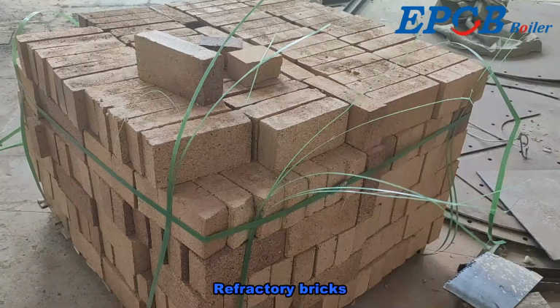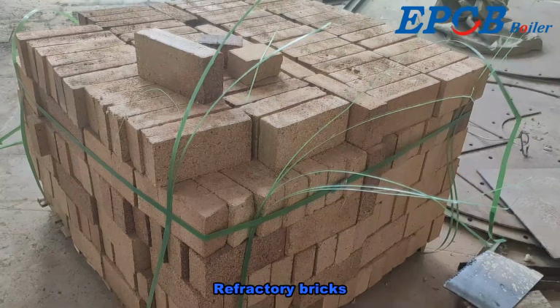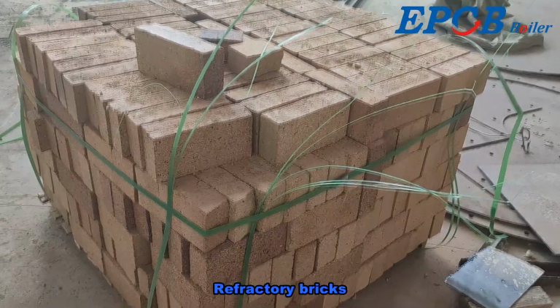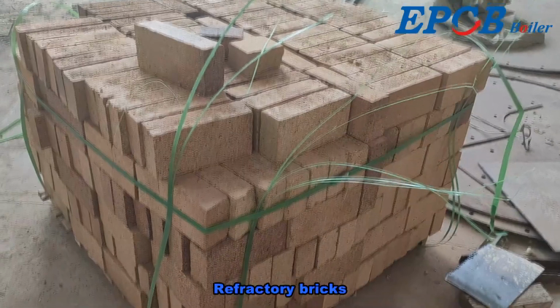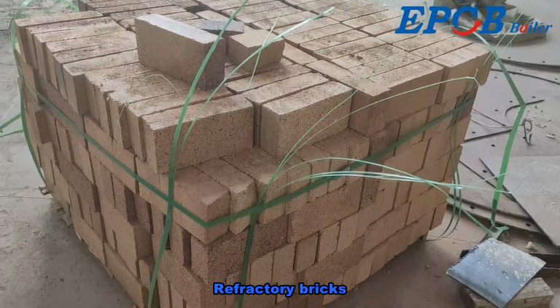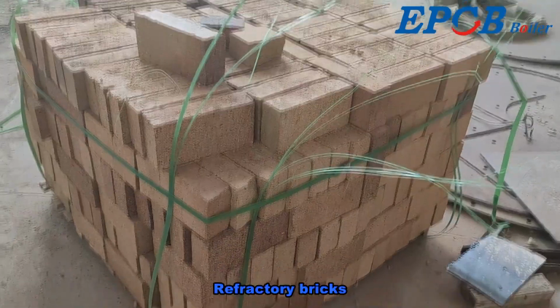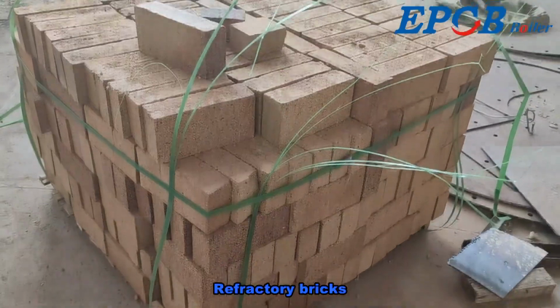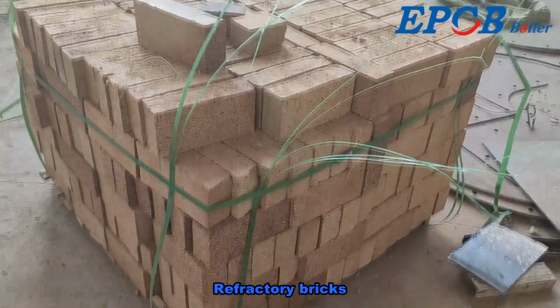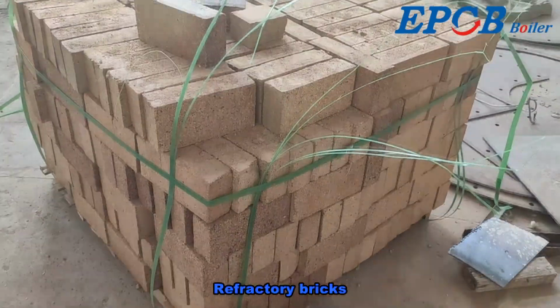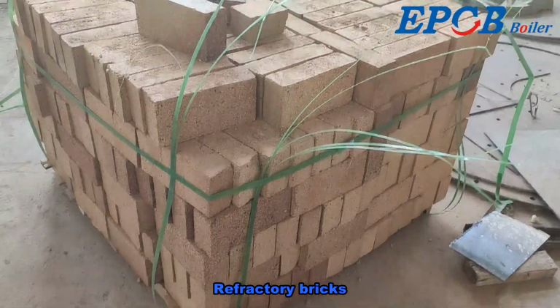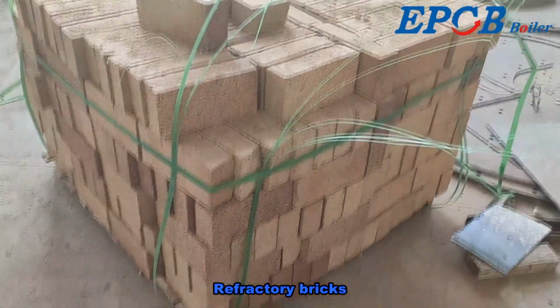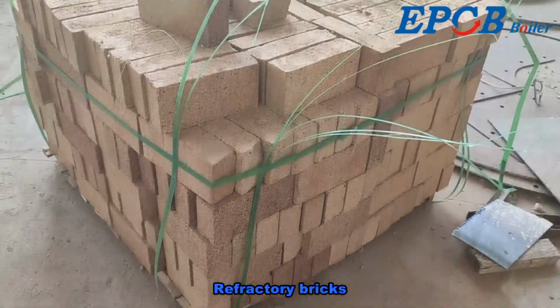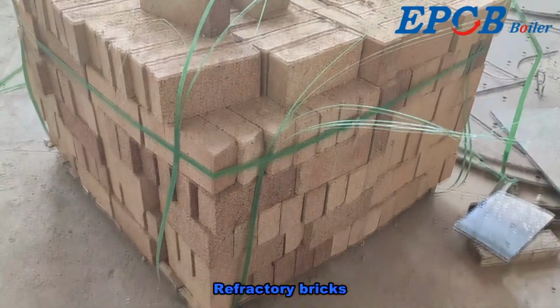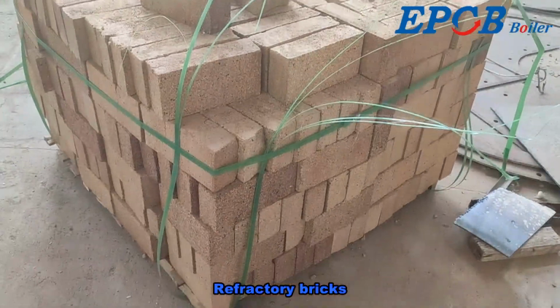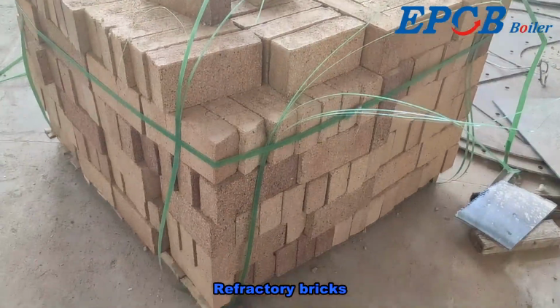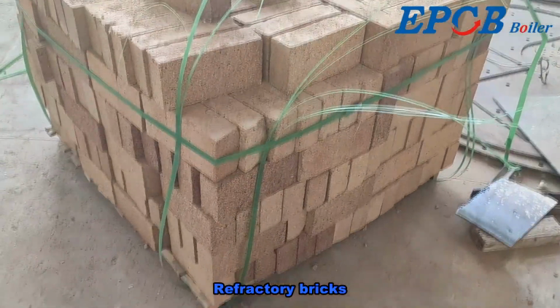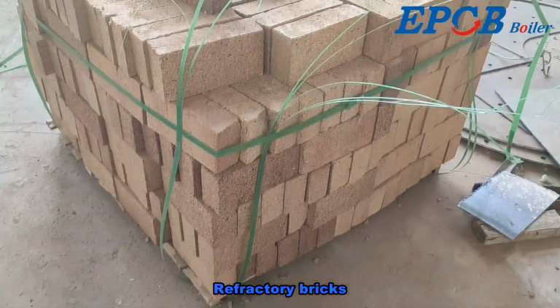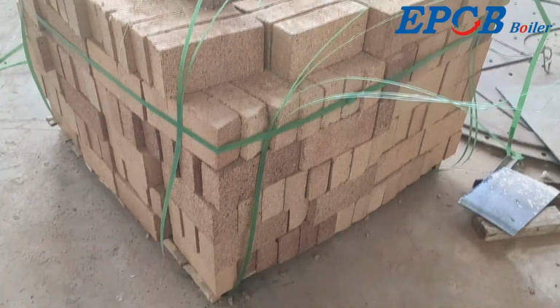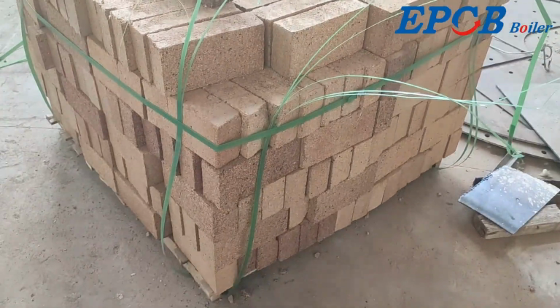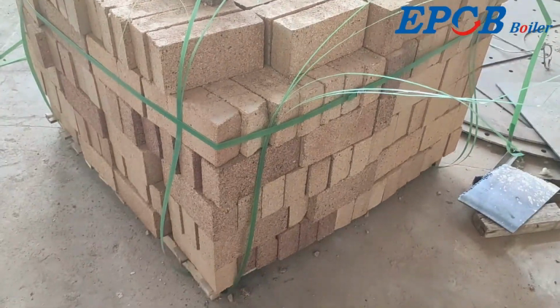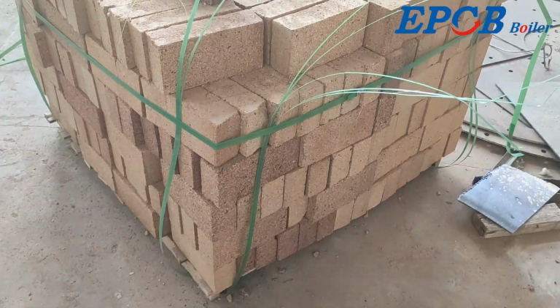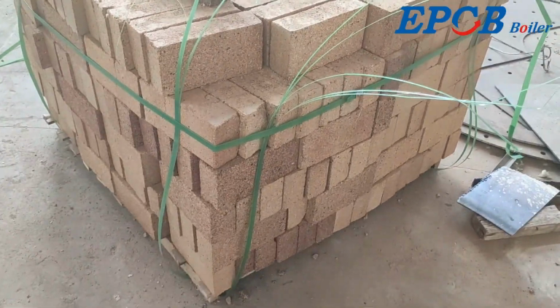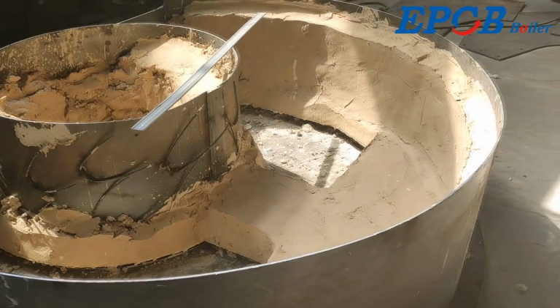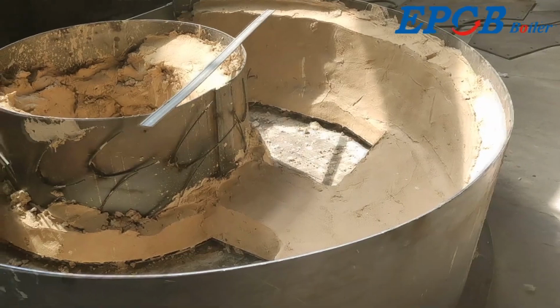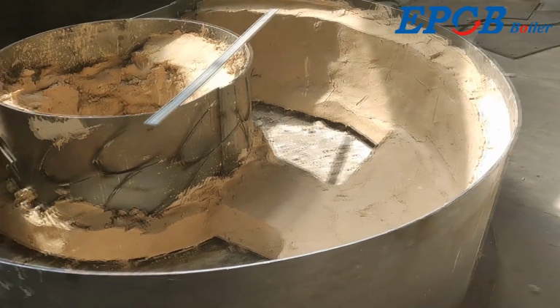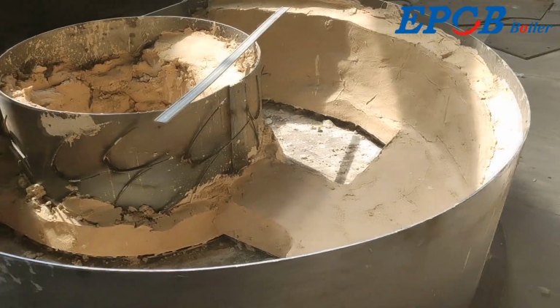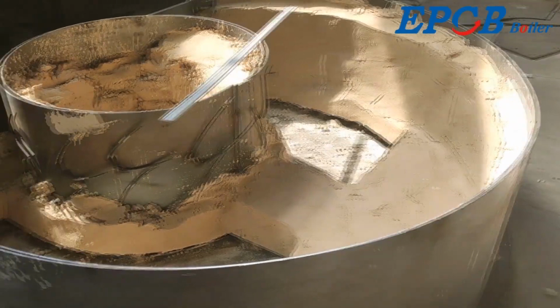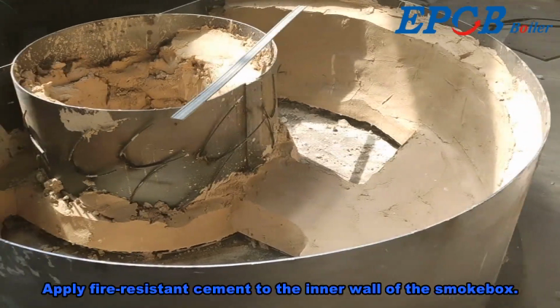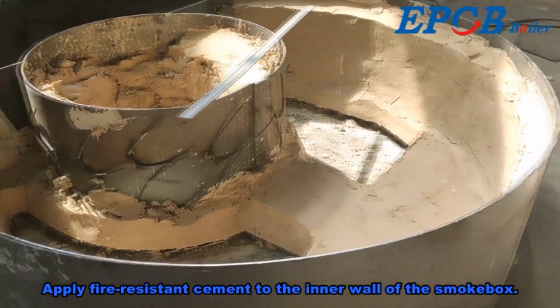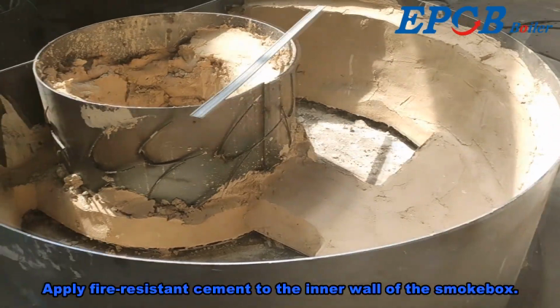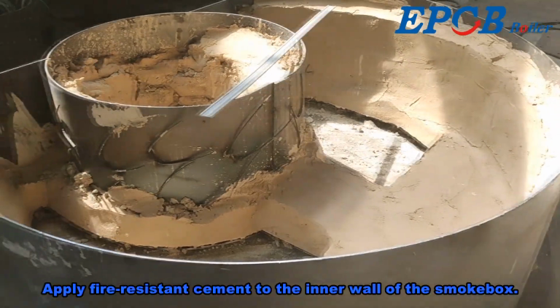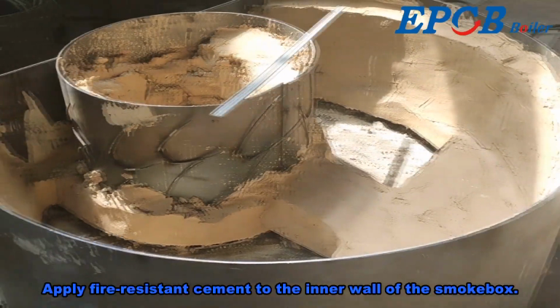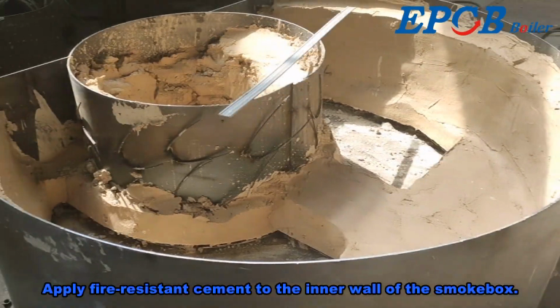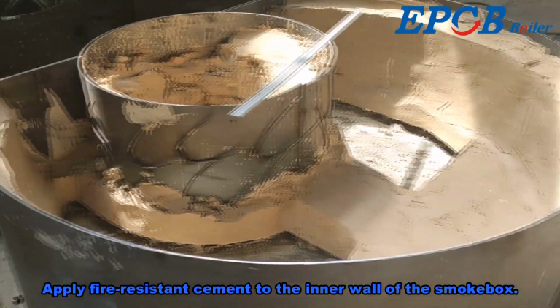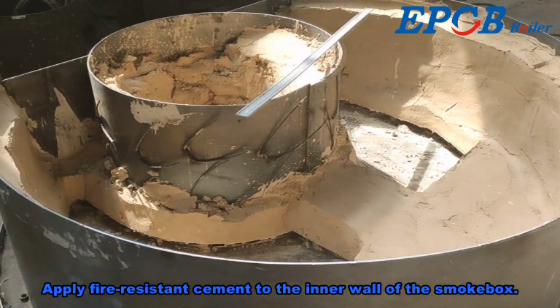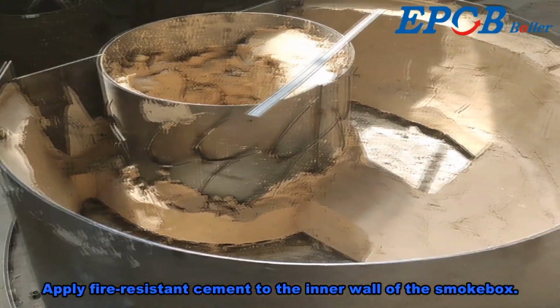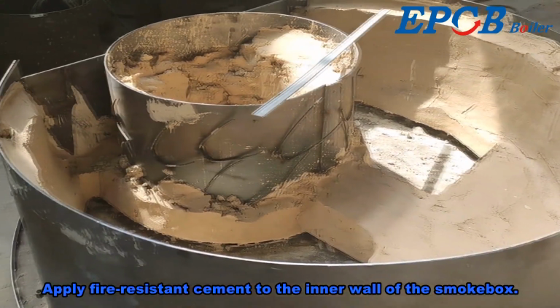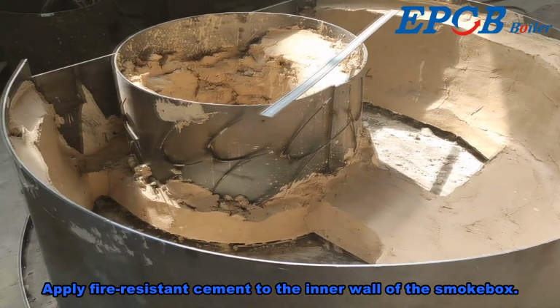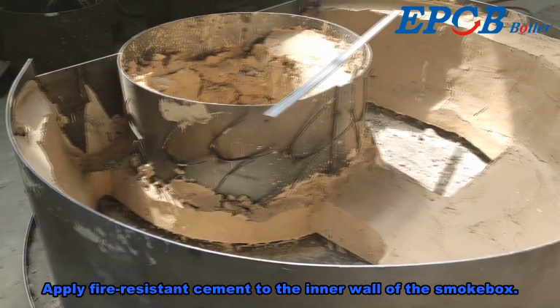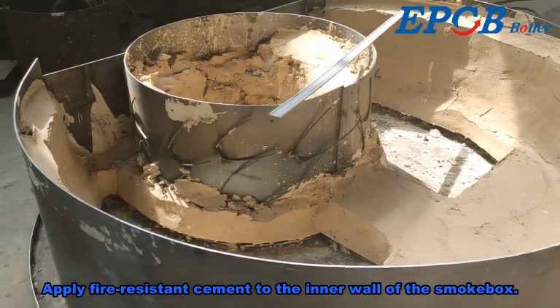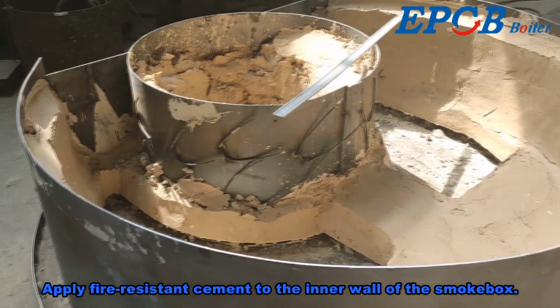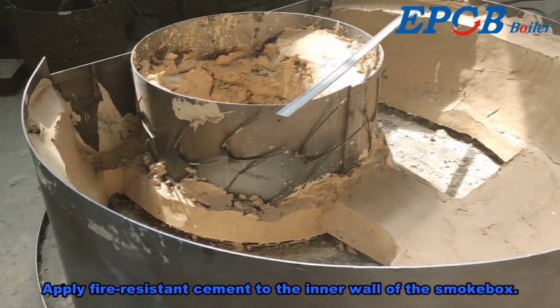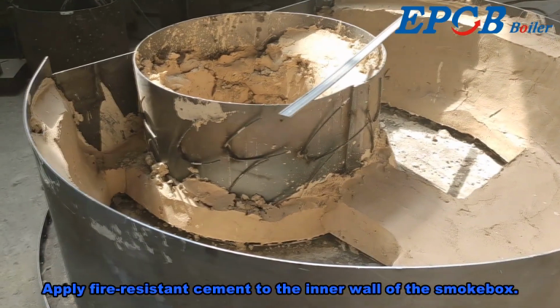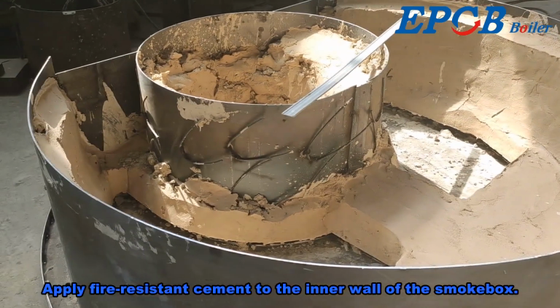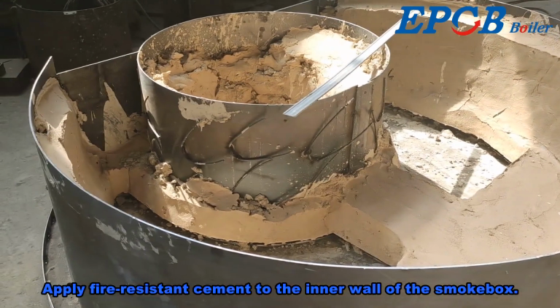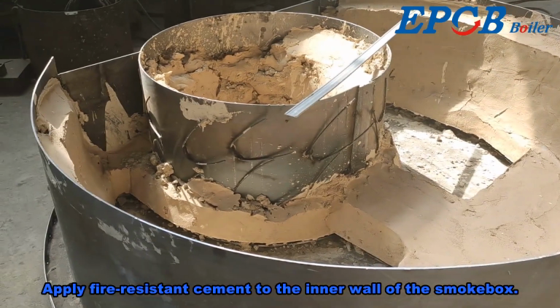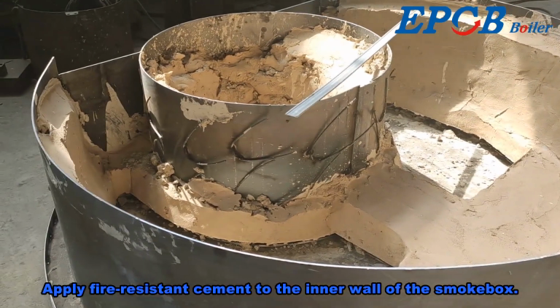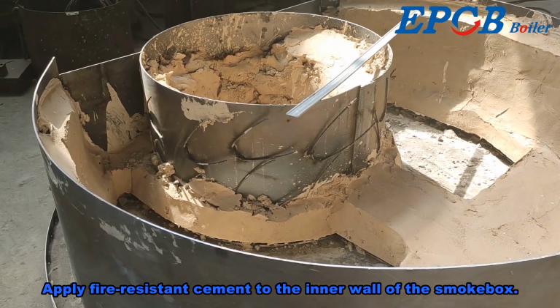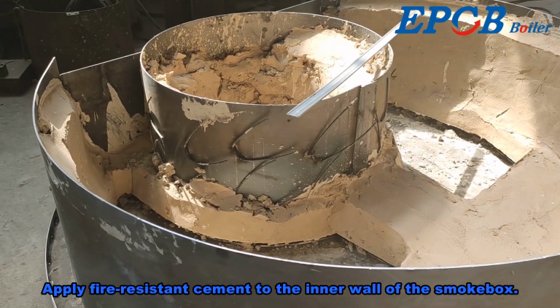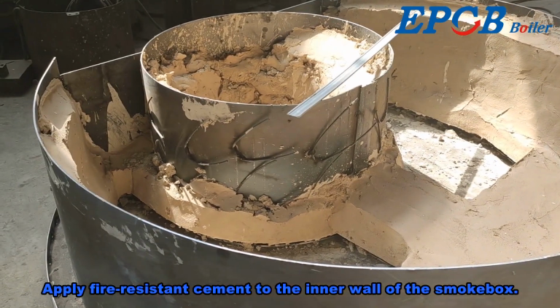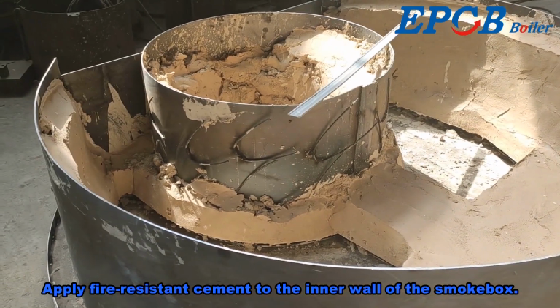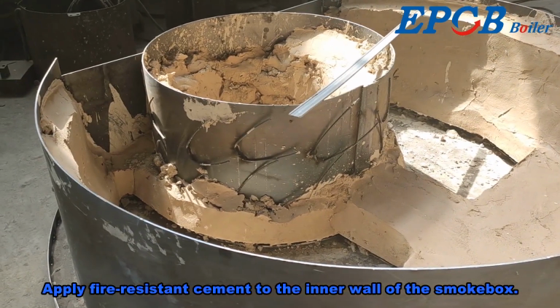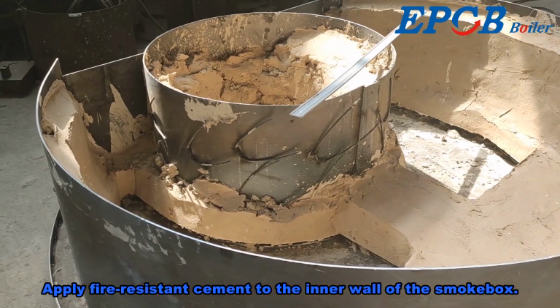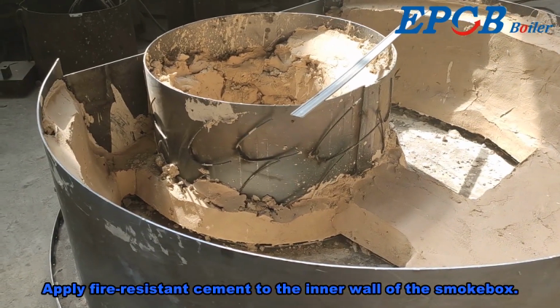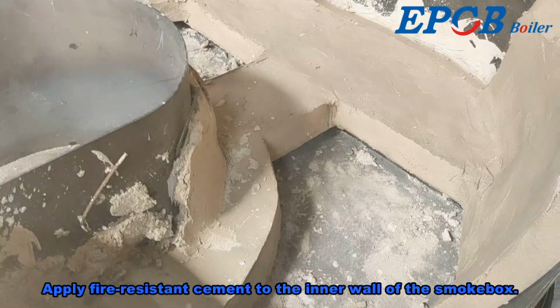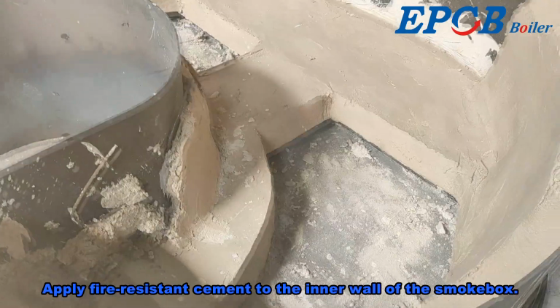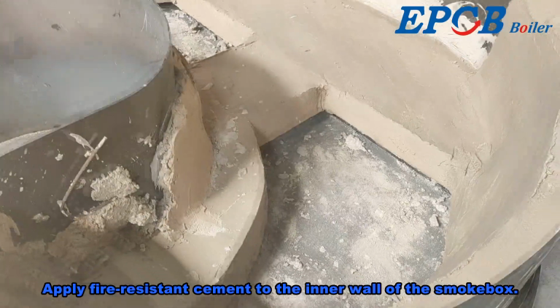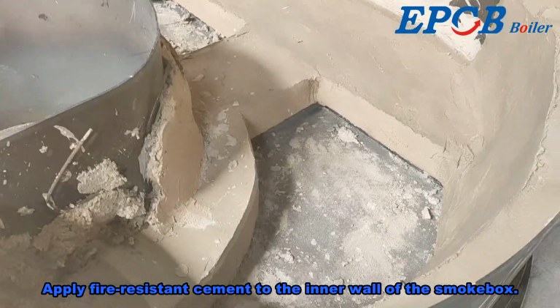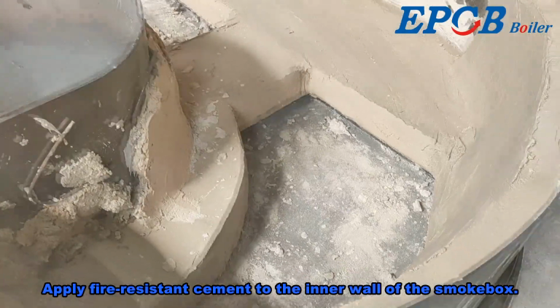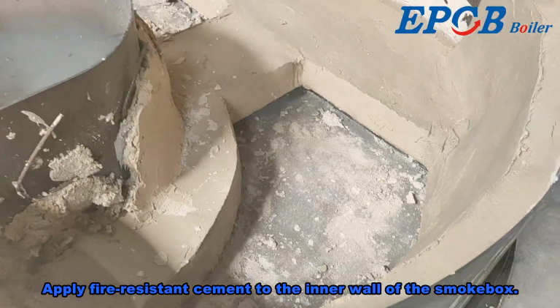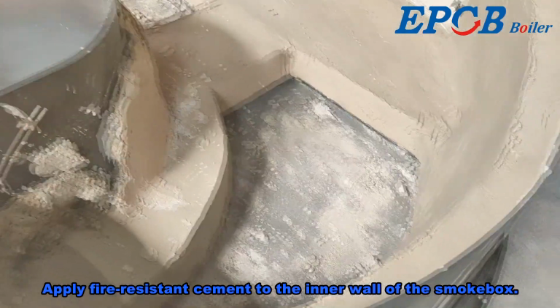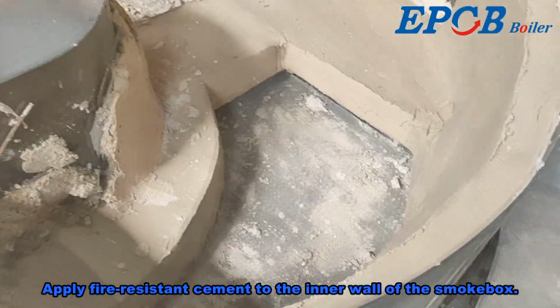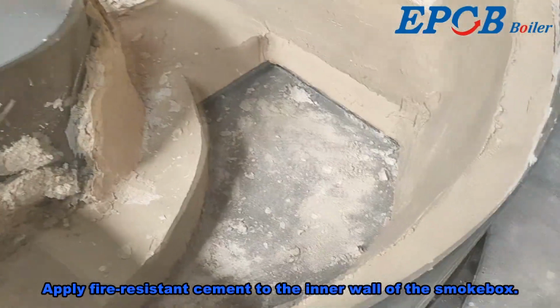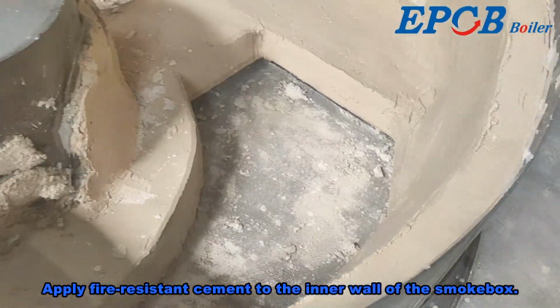Refractory bricks are placed, and fire-resistant cement is applied to the inner wall of the smoke box.